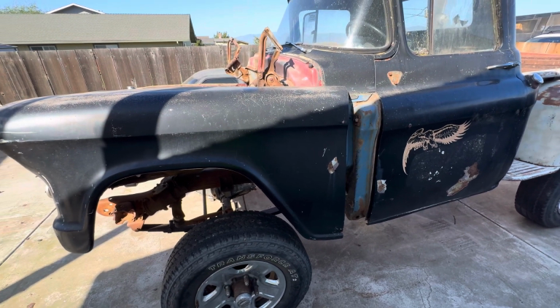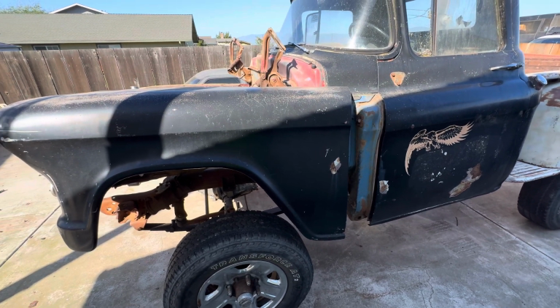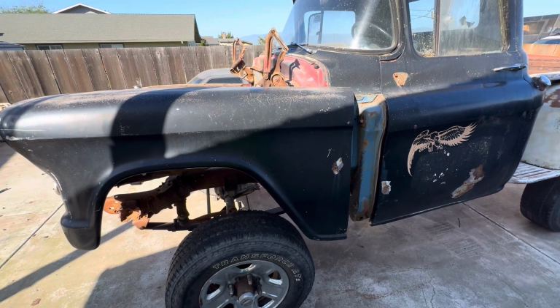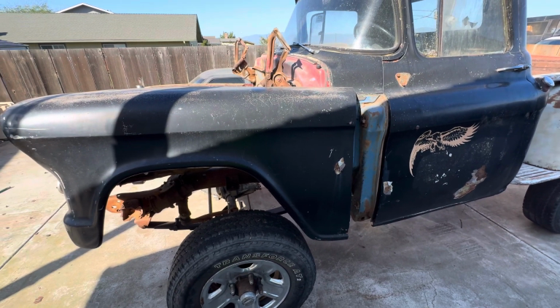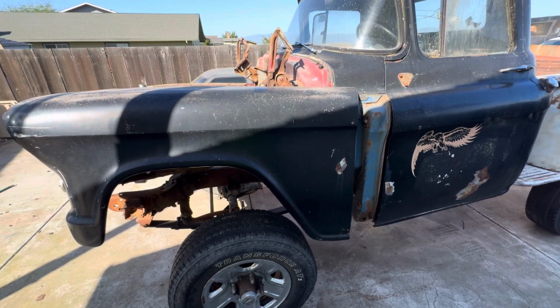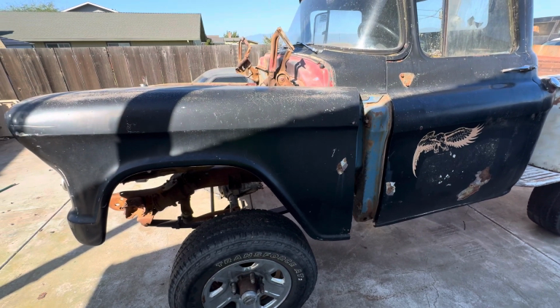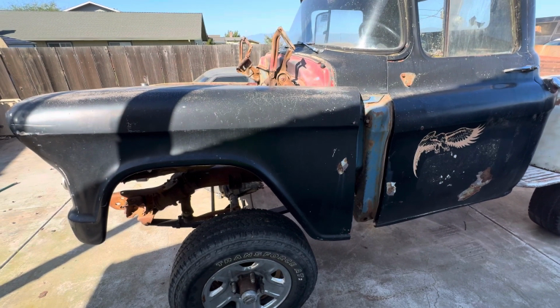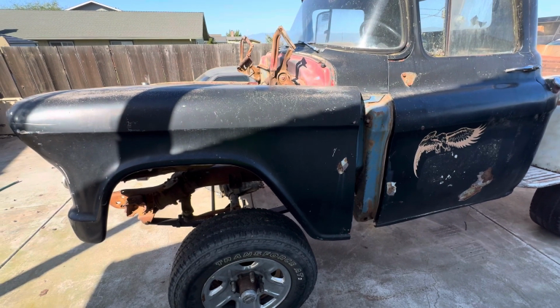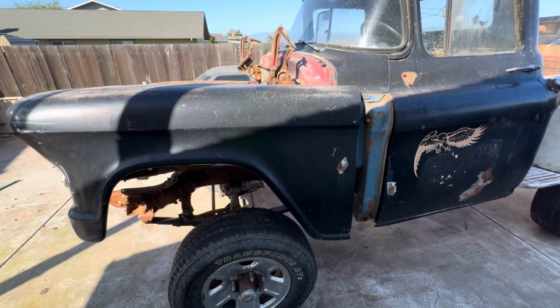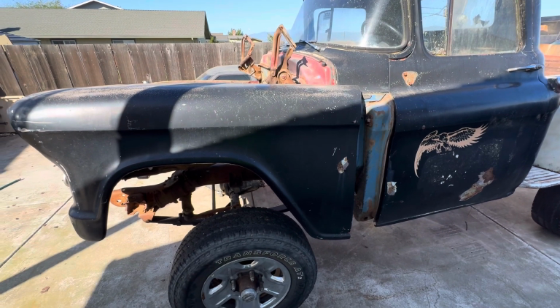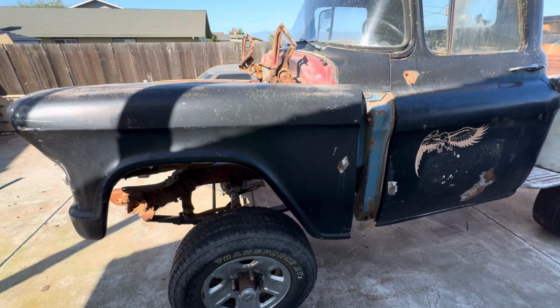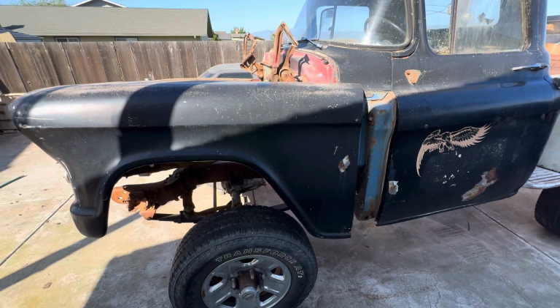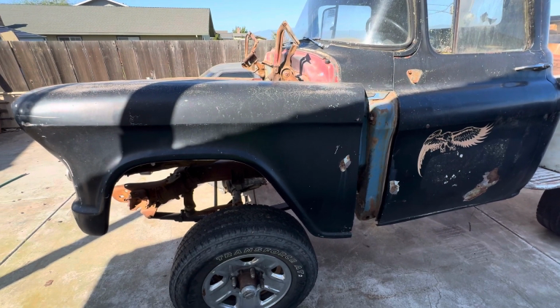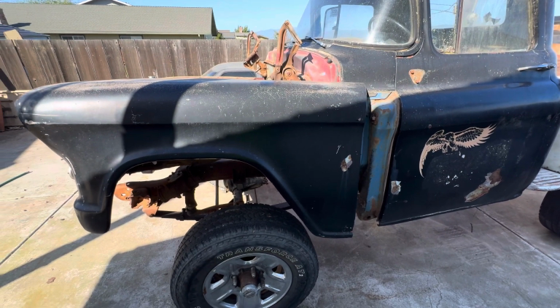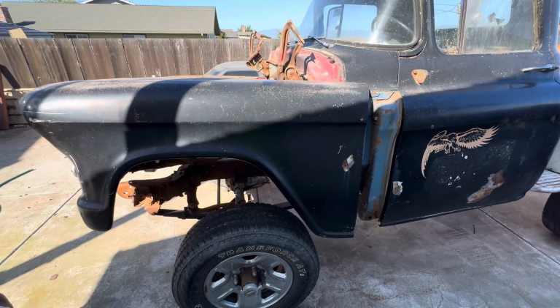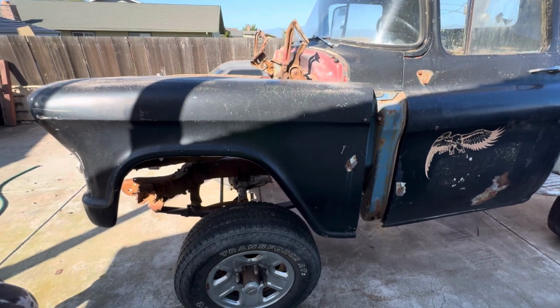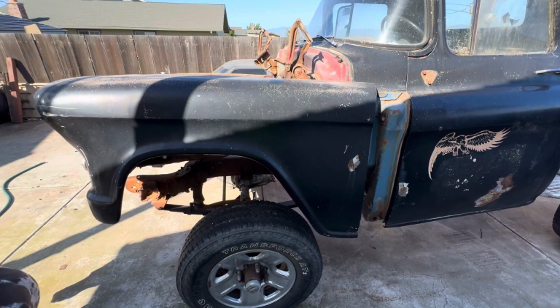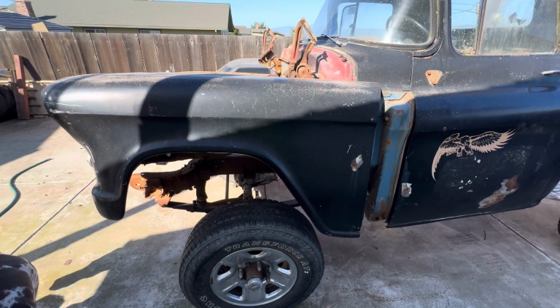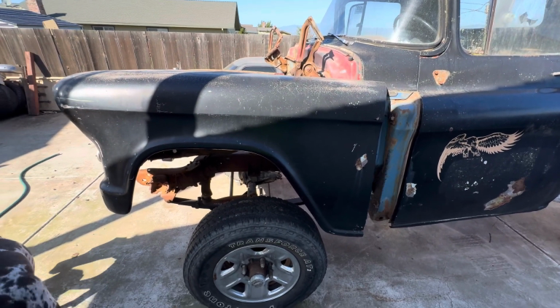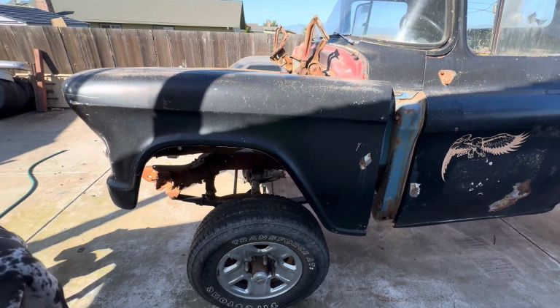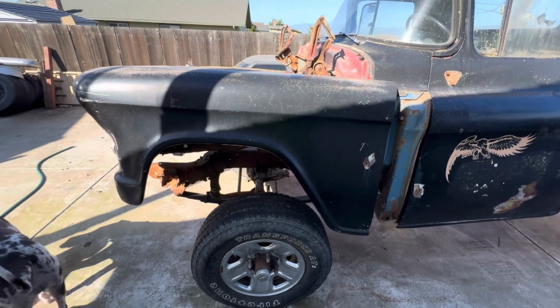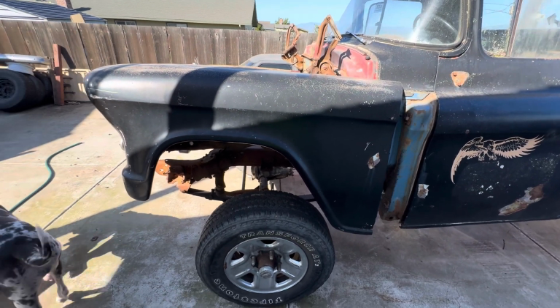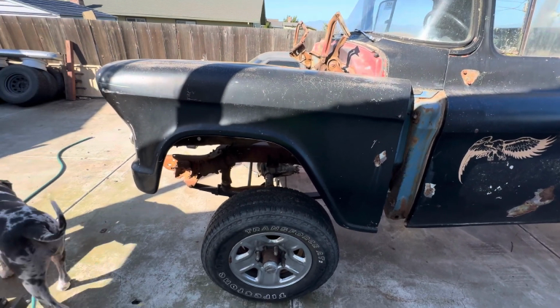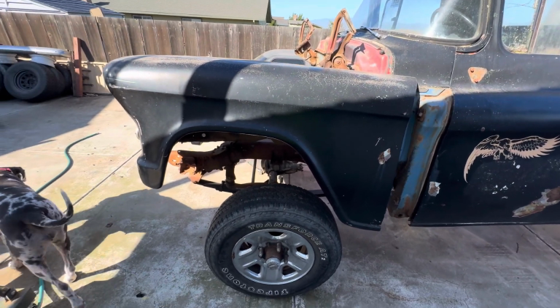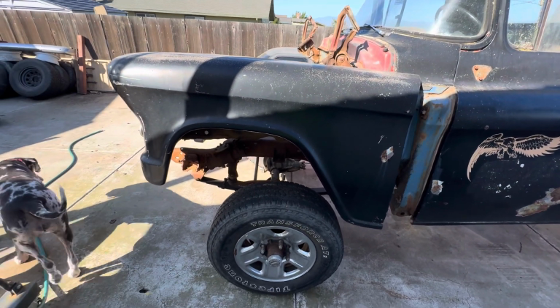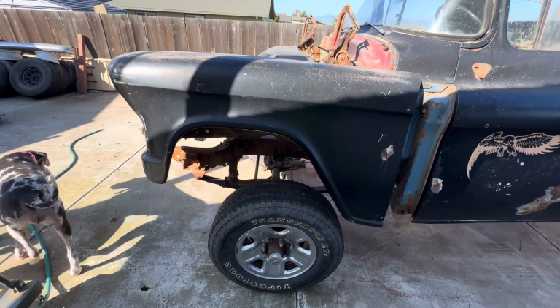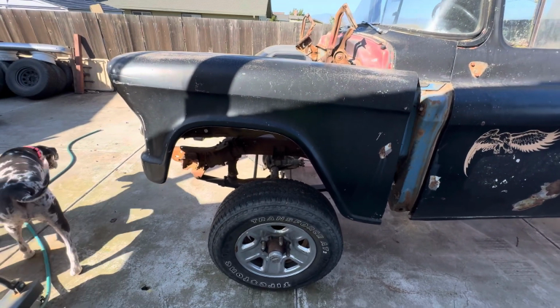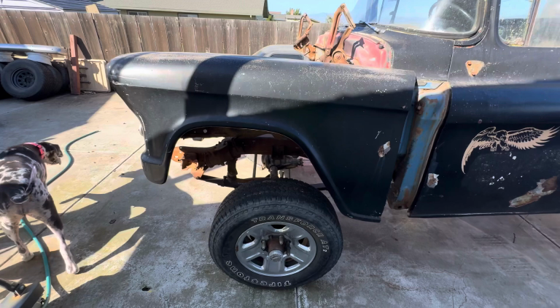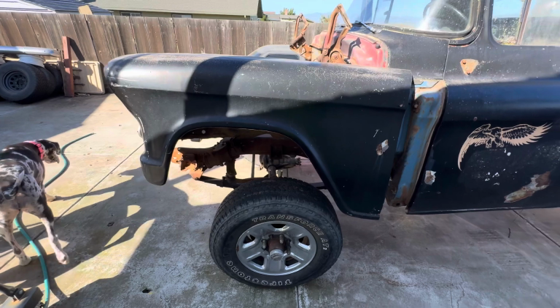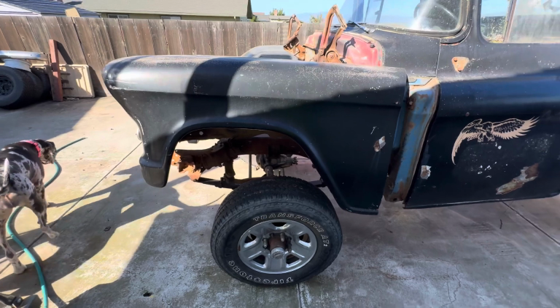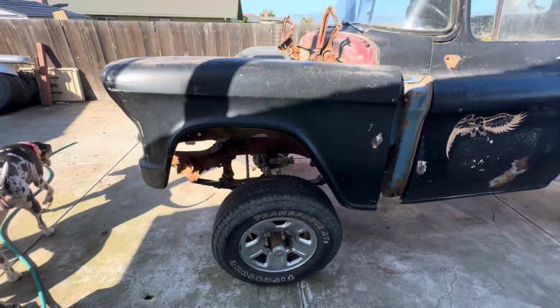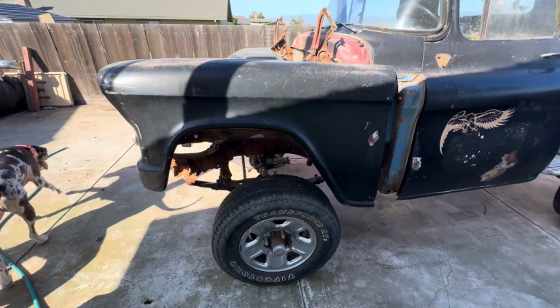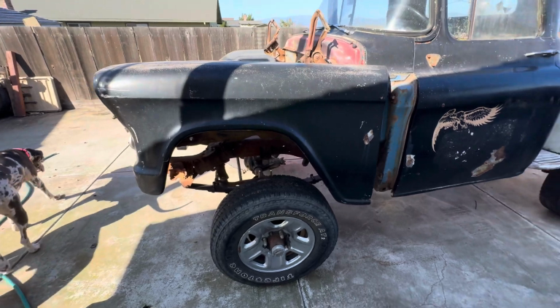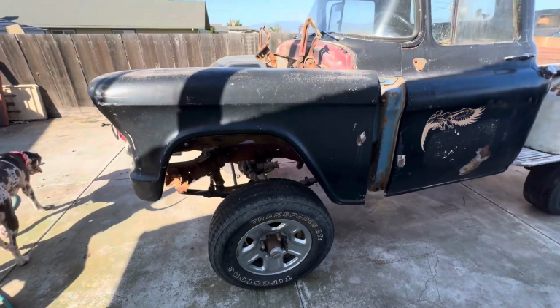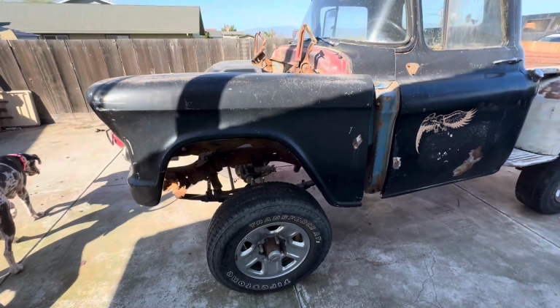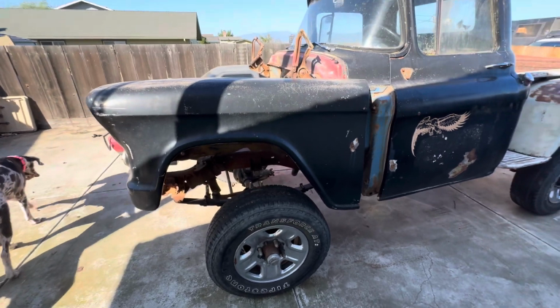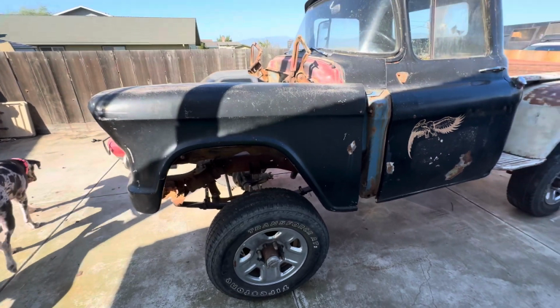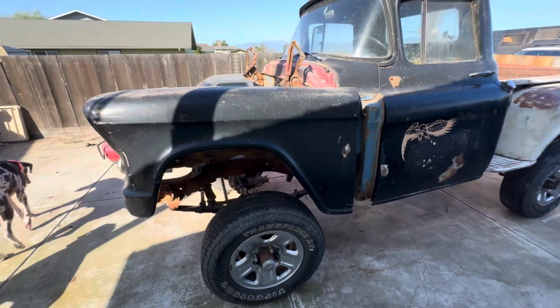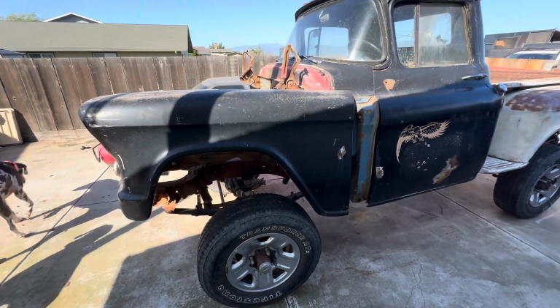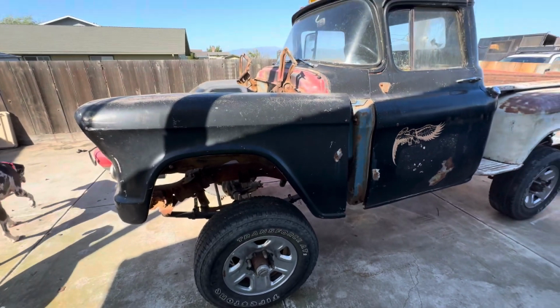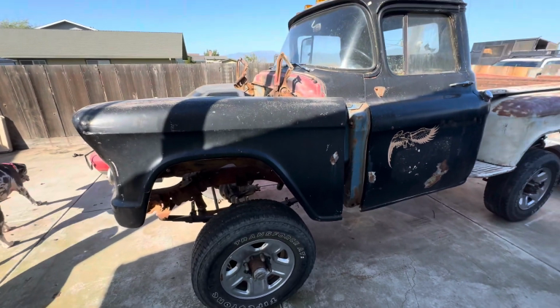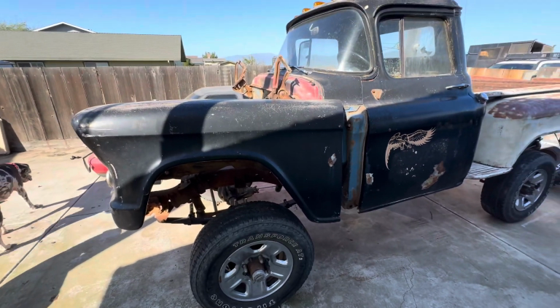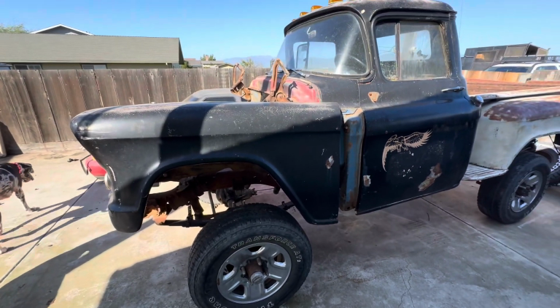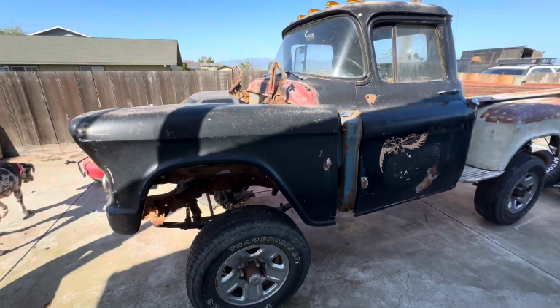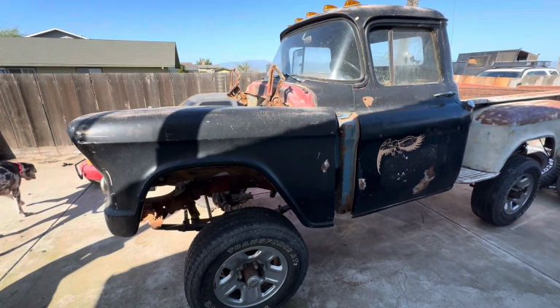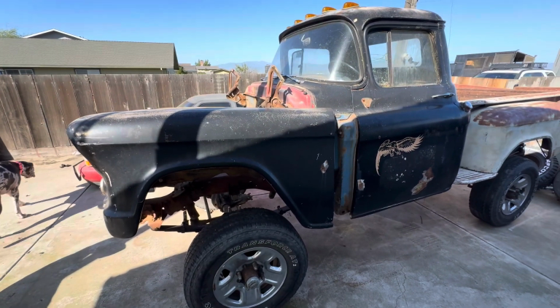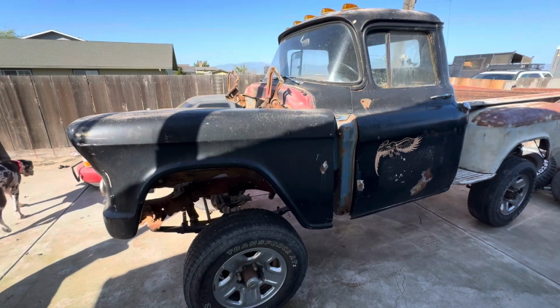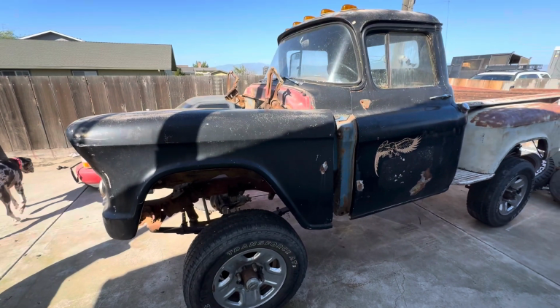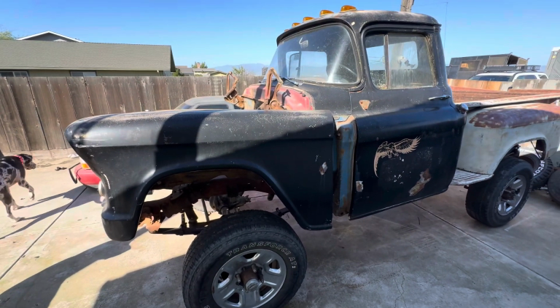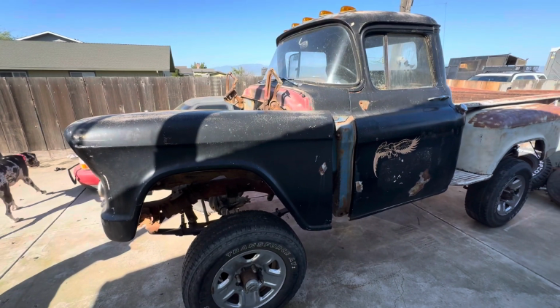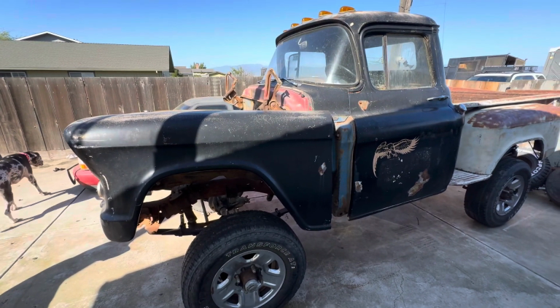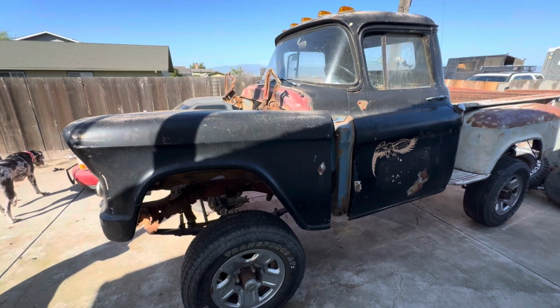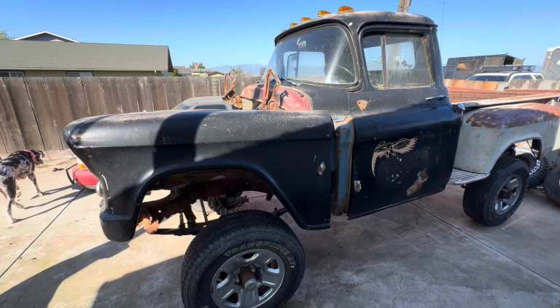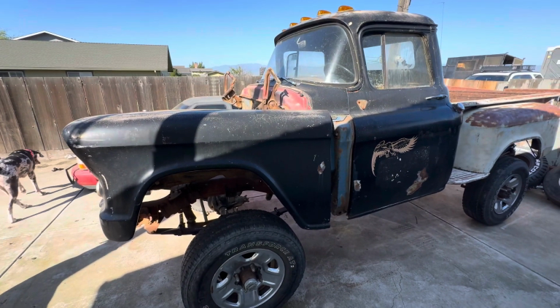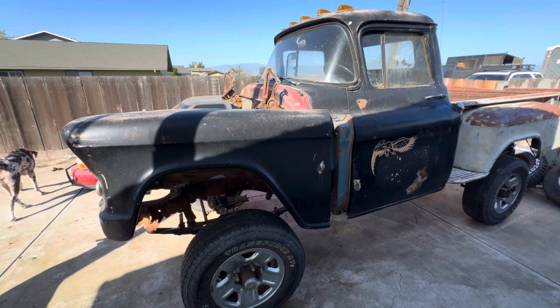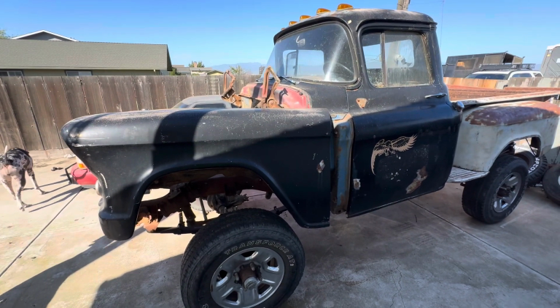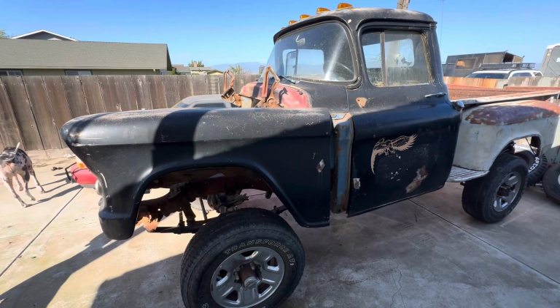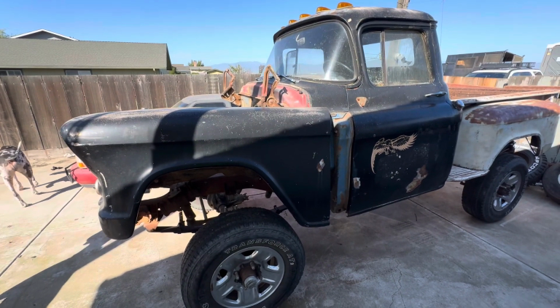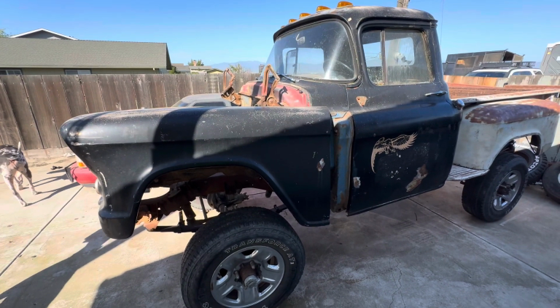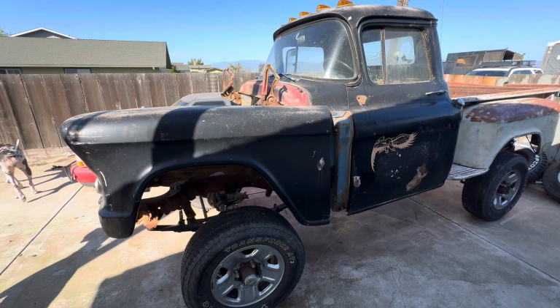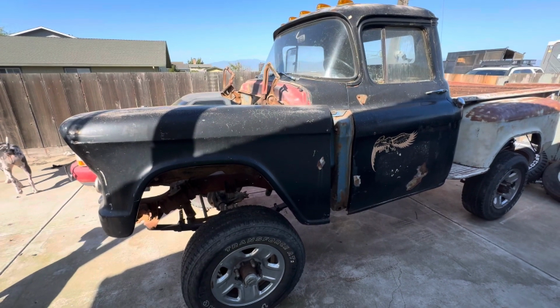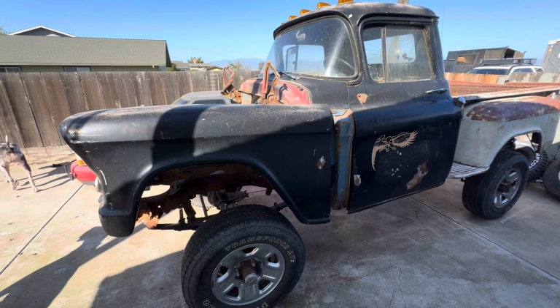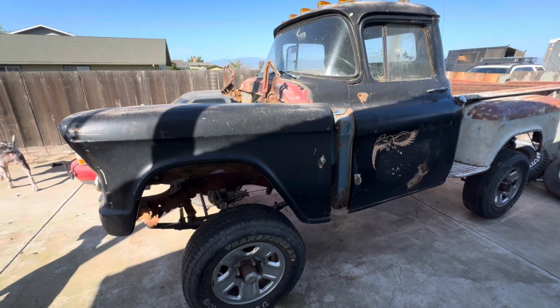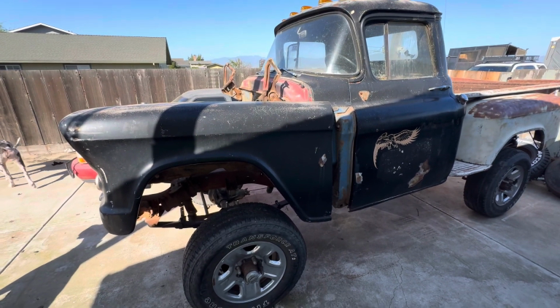How to remove a 55 through 59 second-gen 3100 cab.